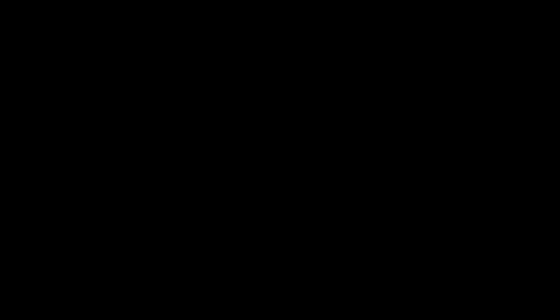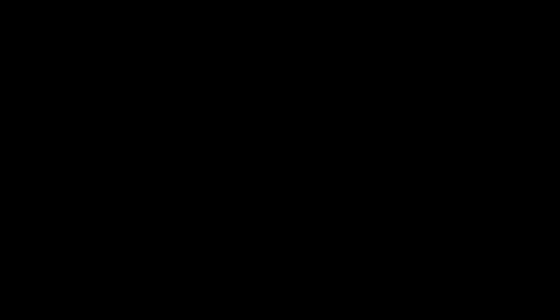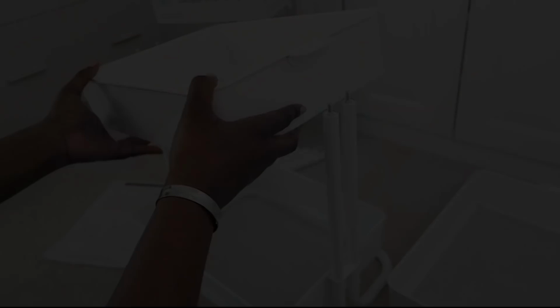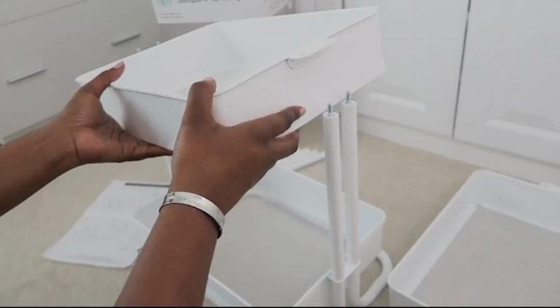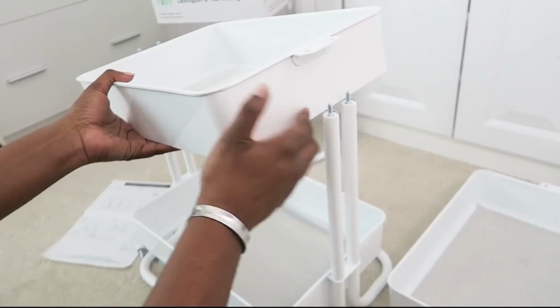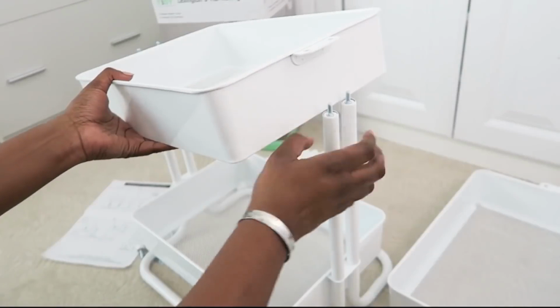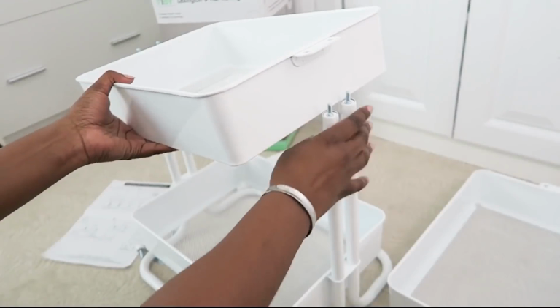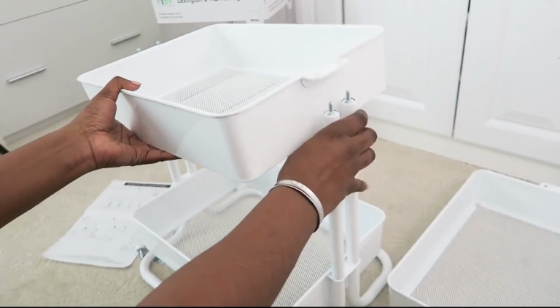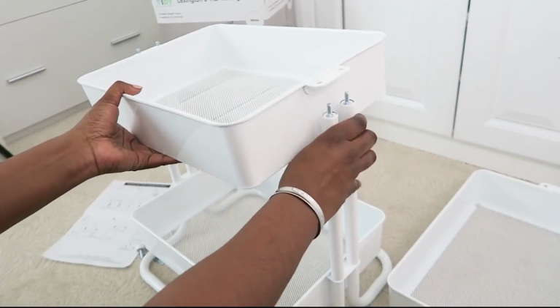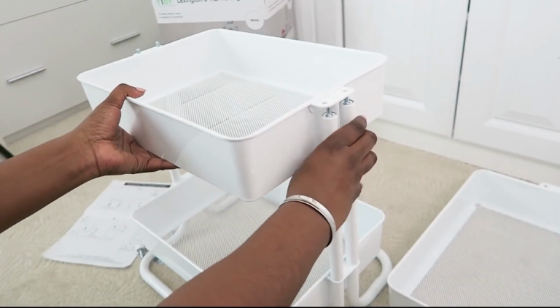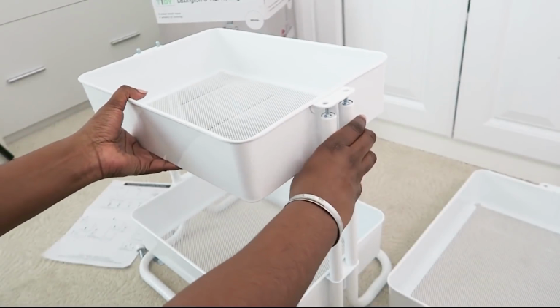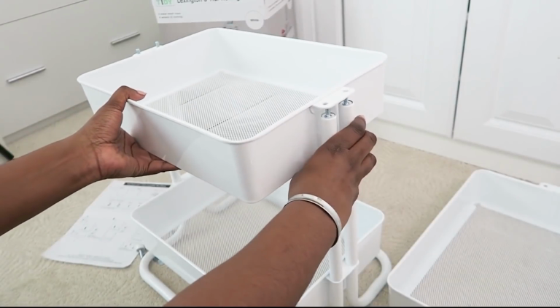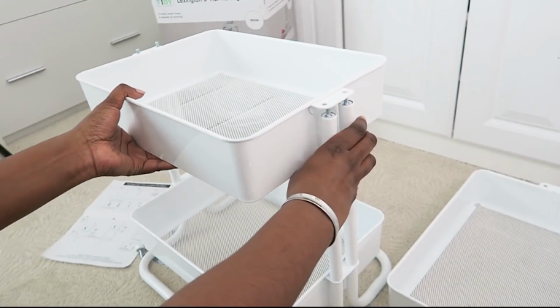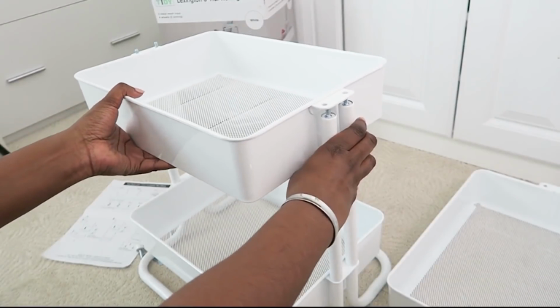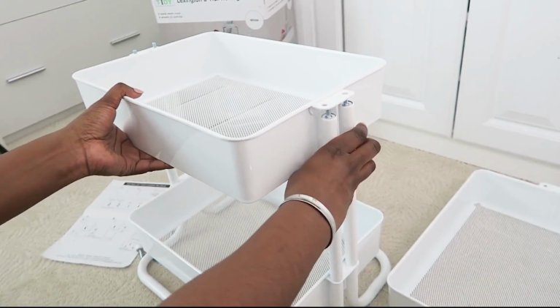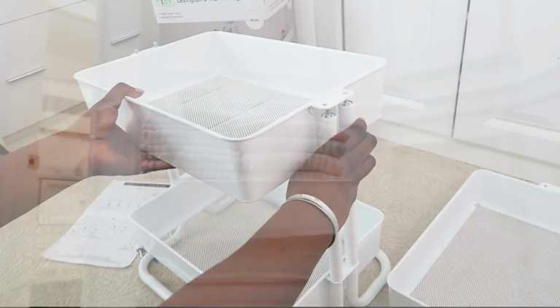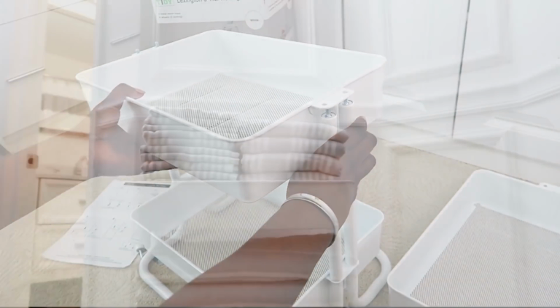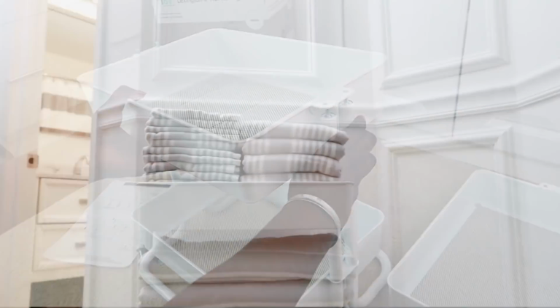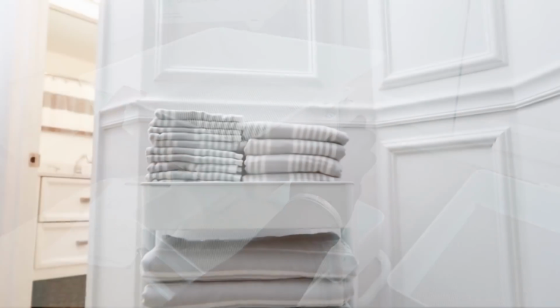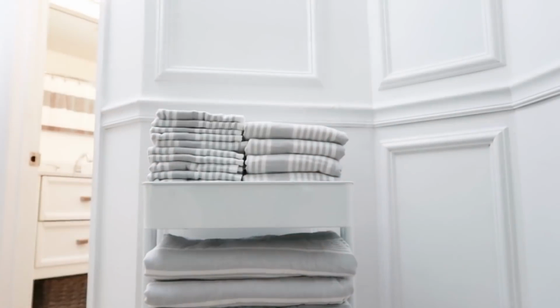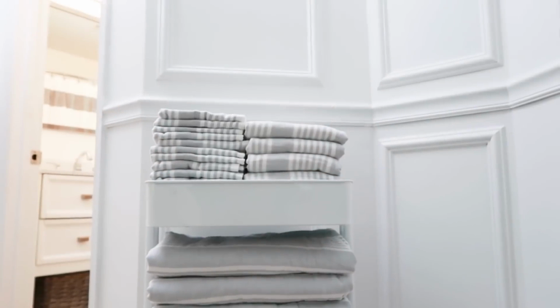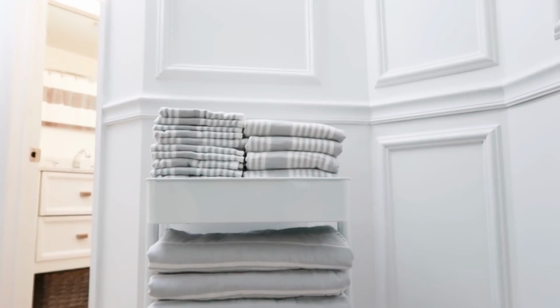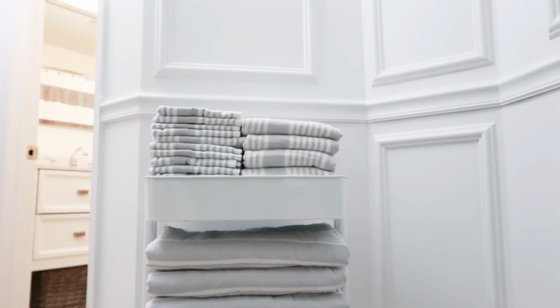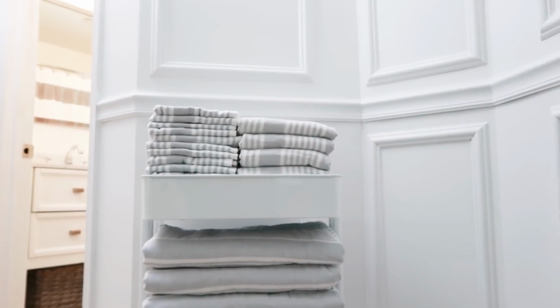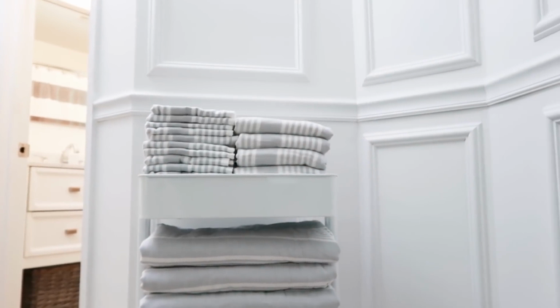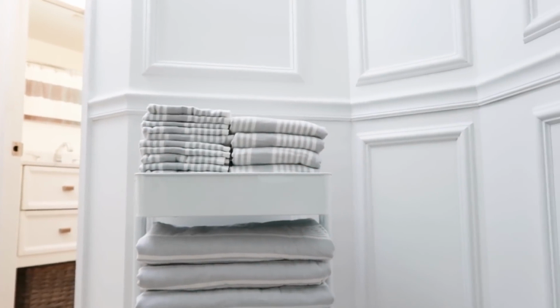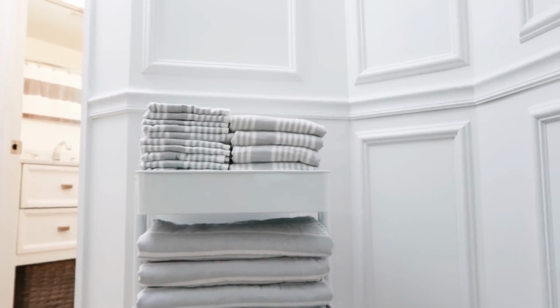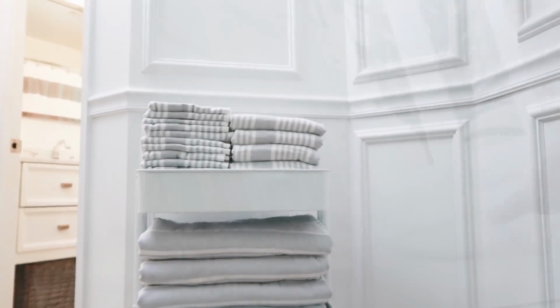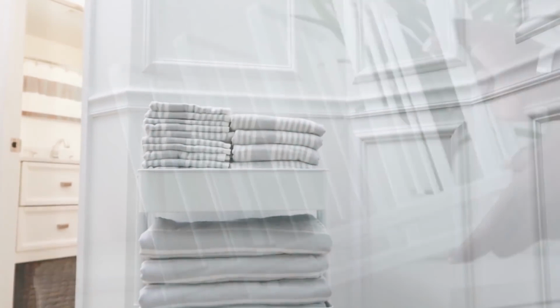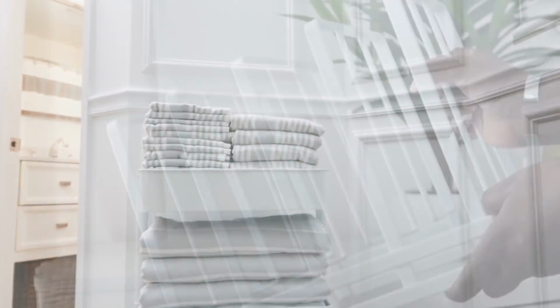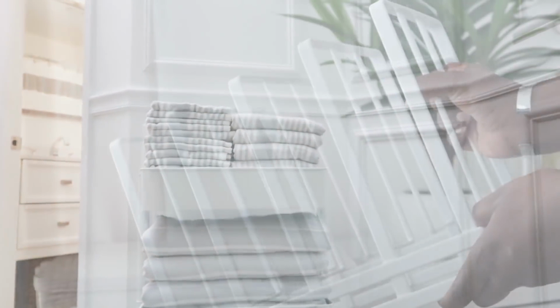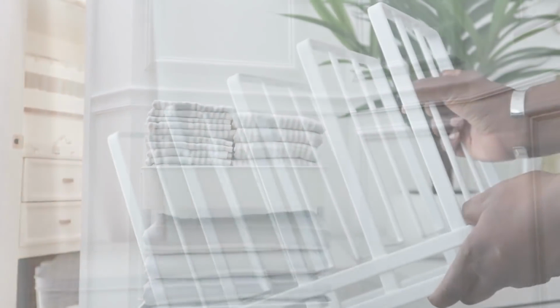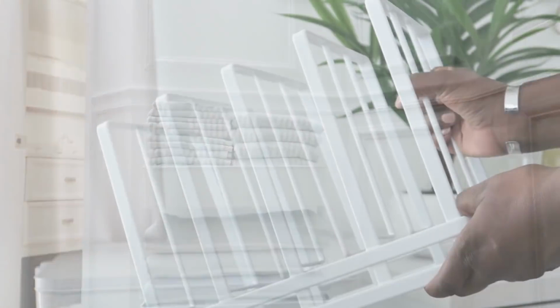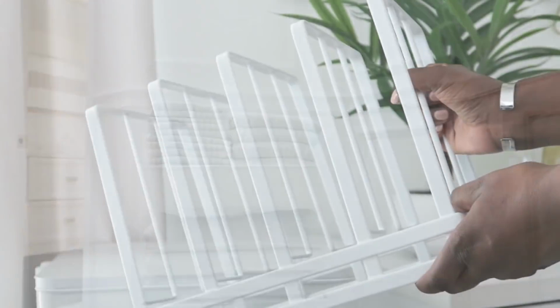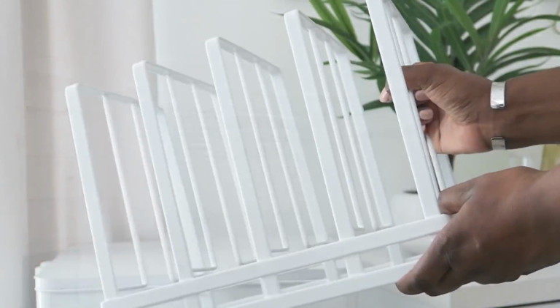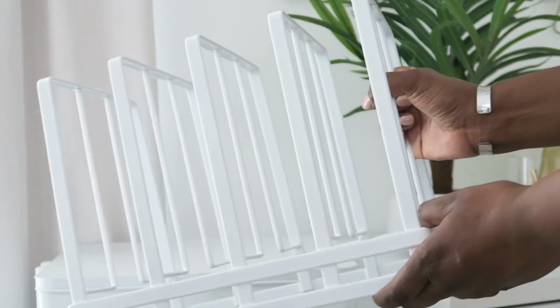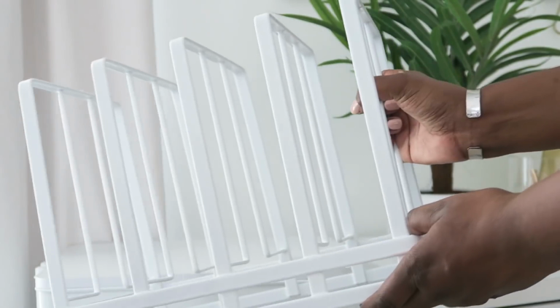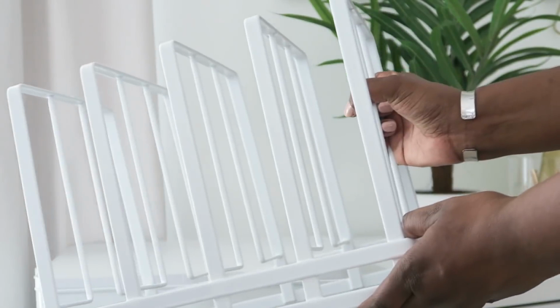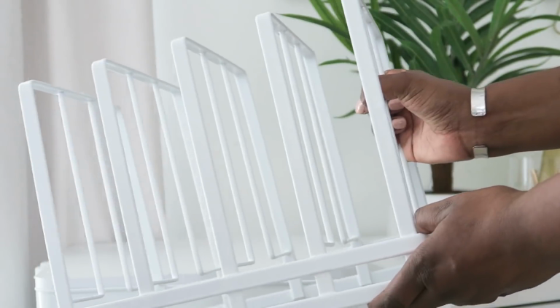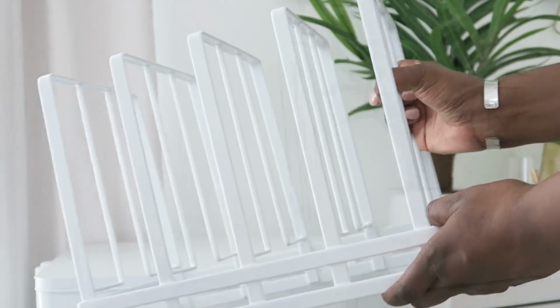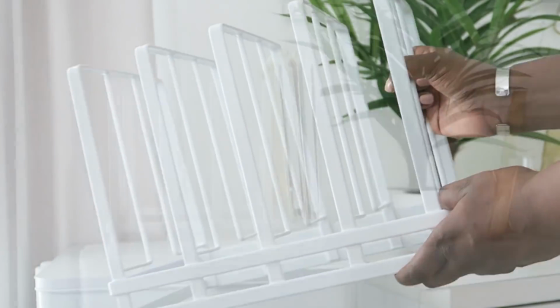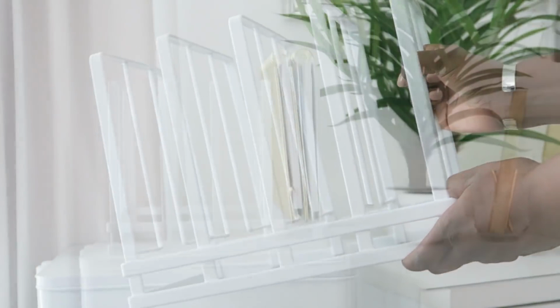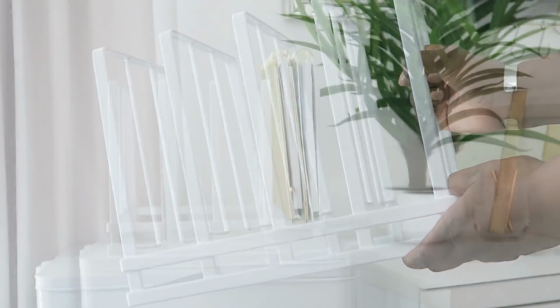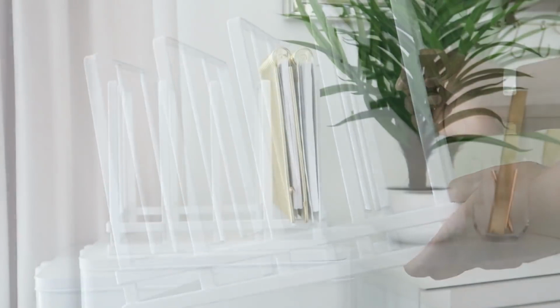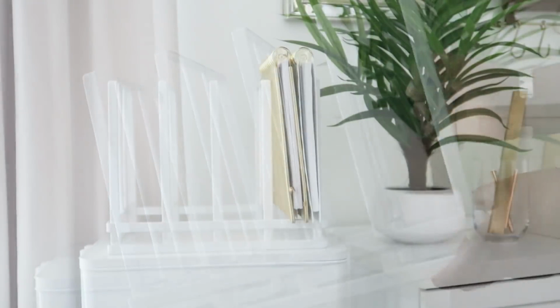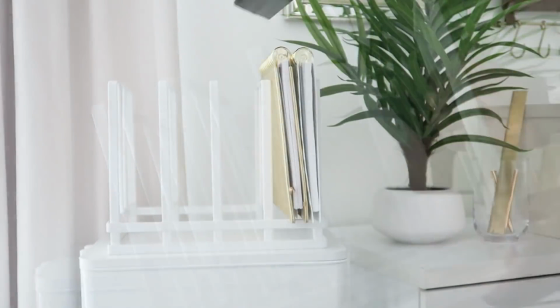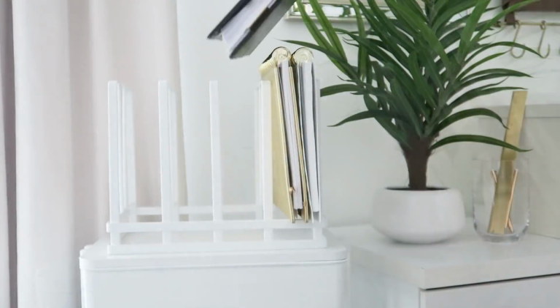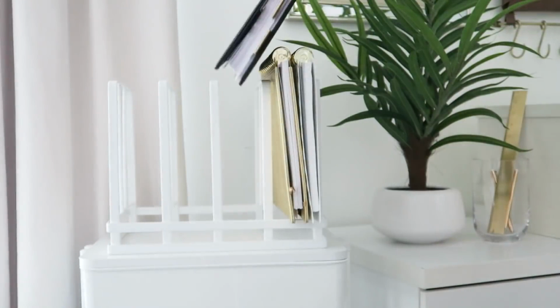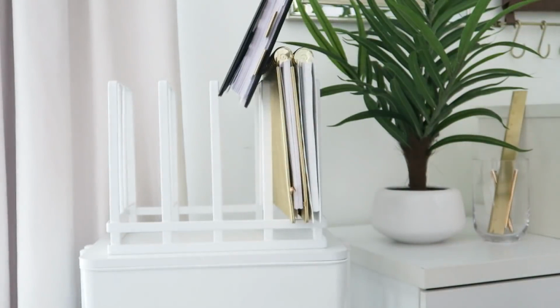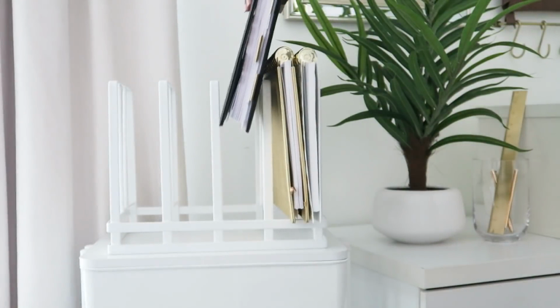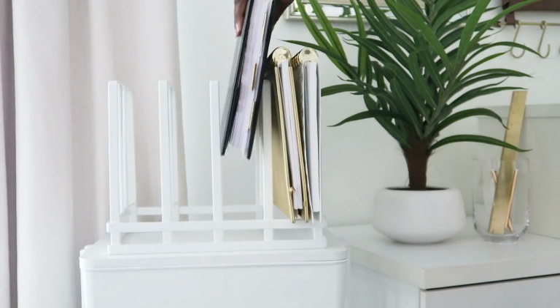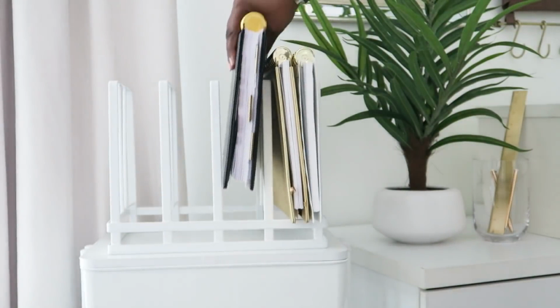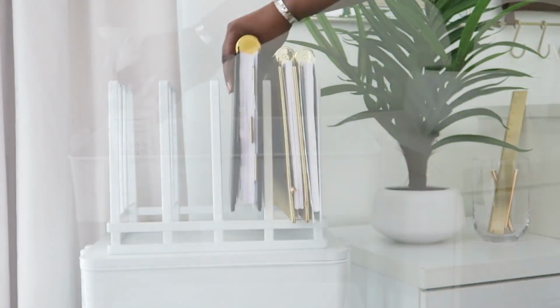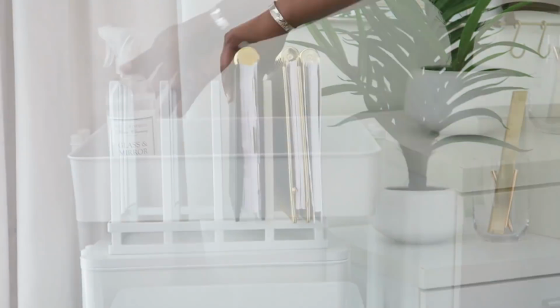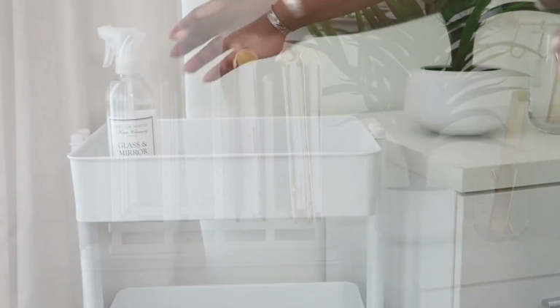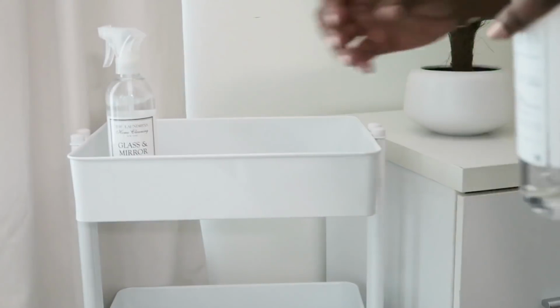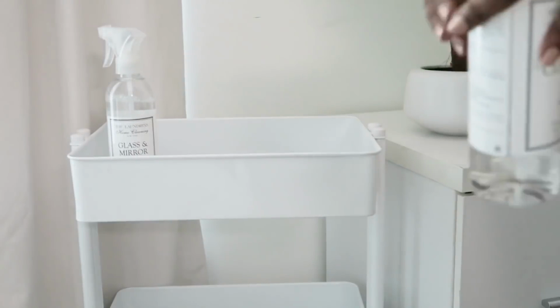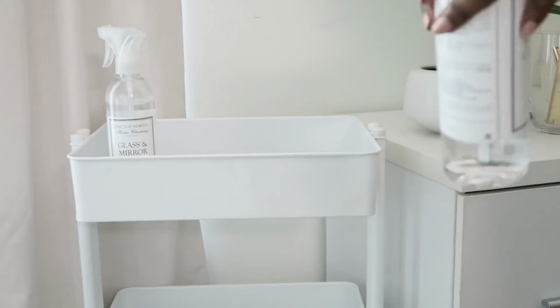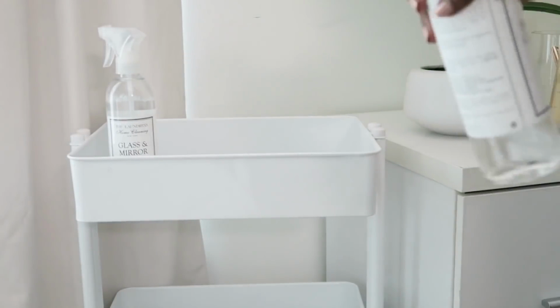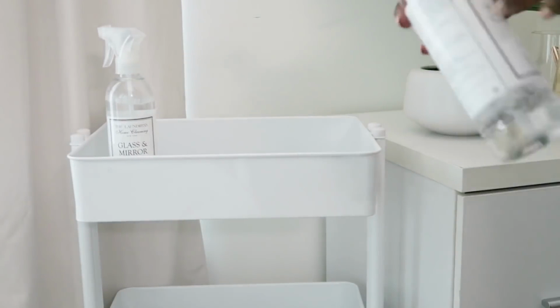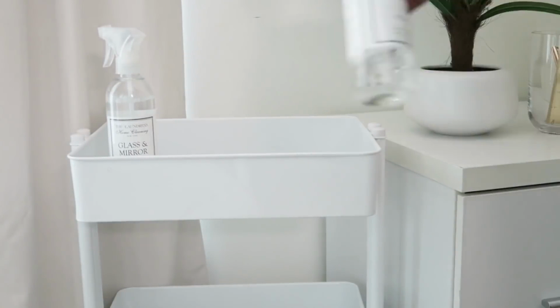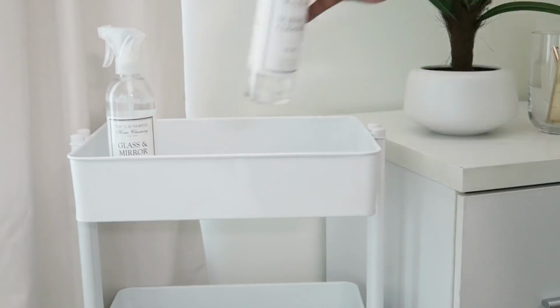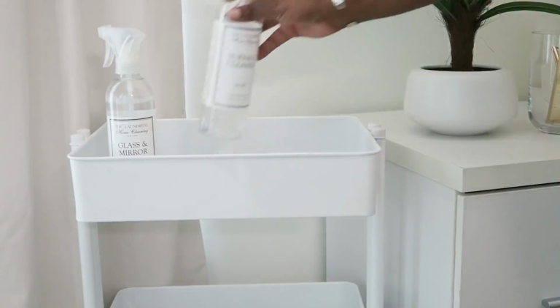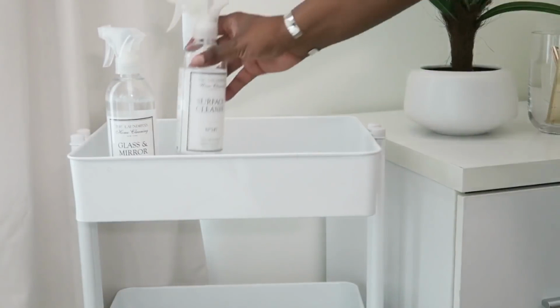Hi friends, I hope you all are doing great. It's me Nikki here to share with you a quick tip on the cart. Yes, the cart — I love a cart.